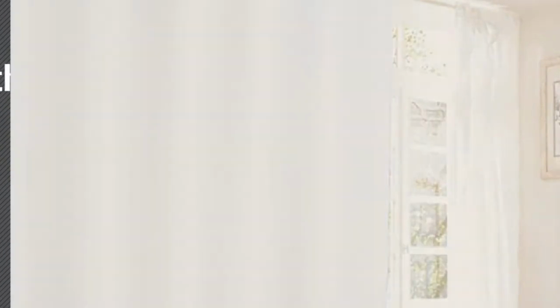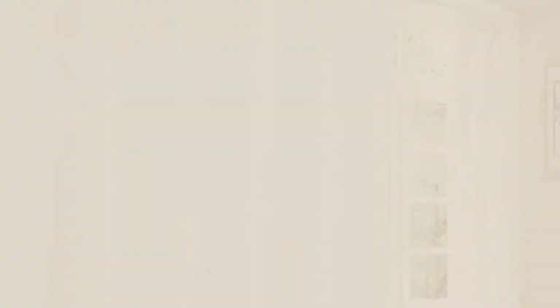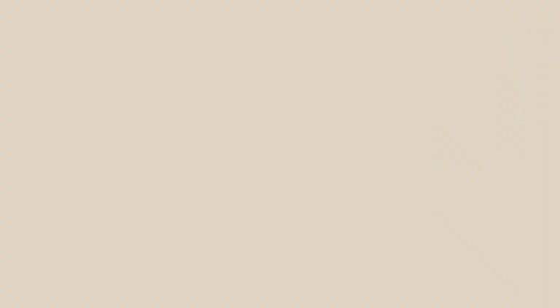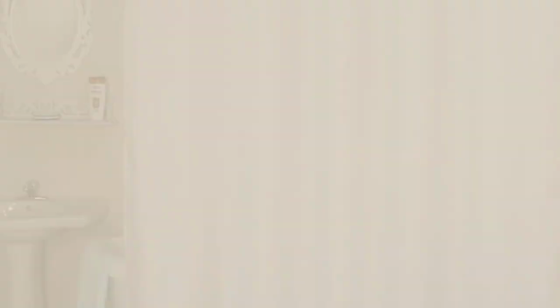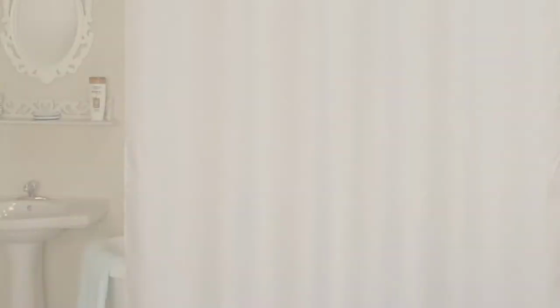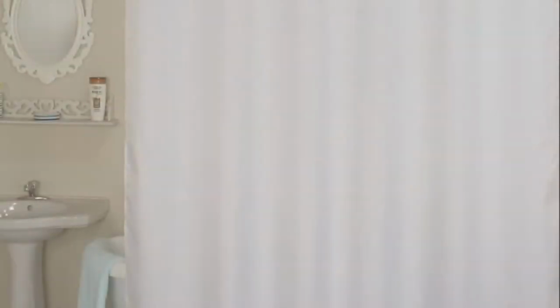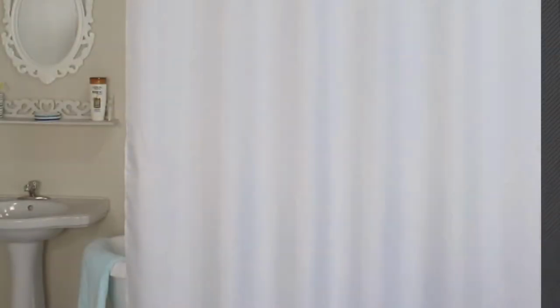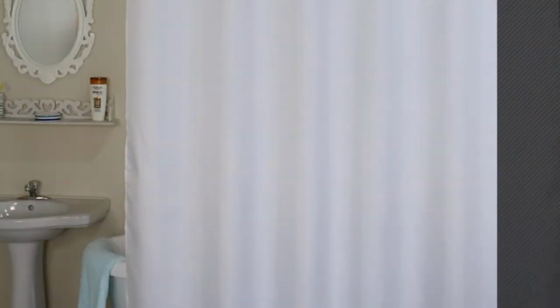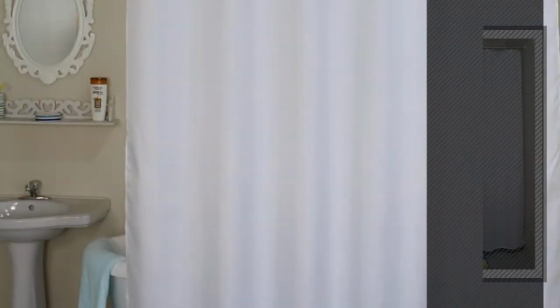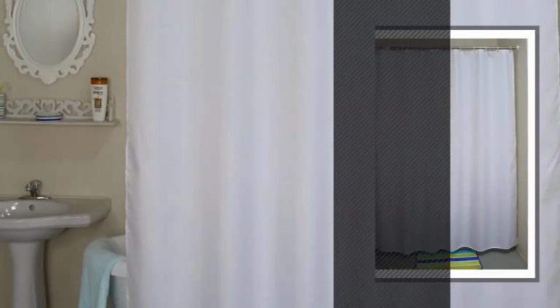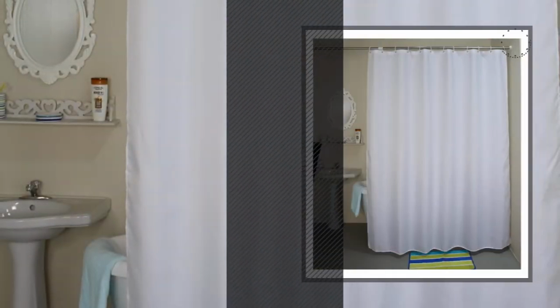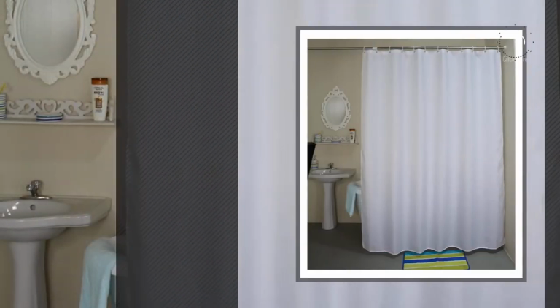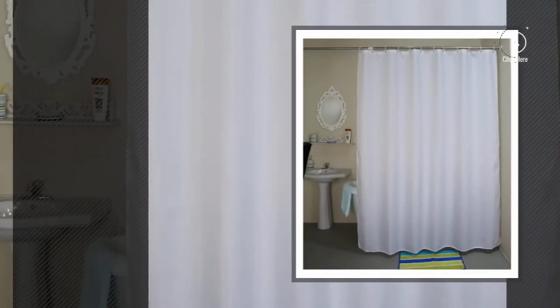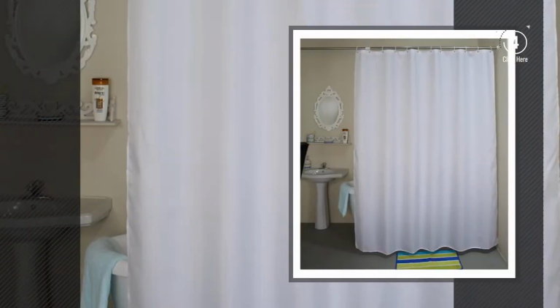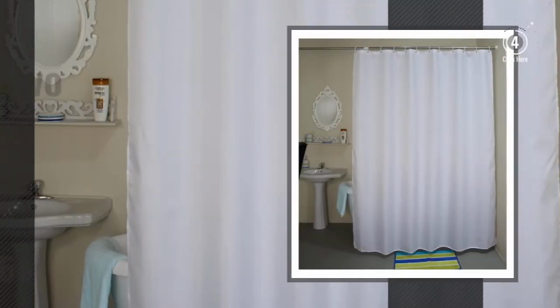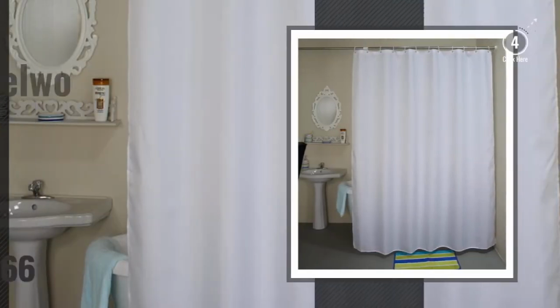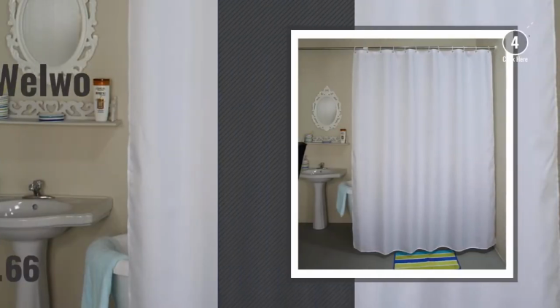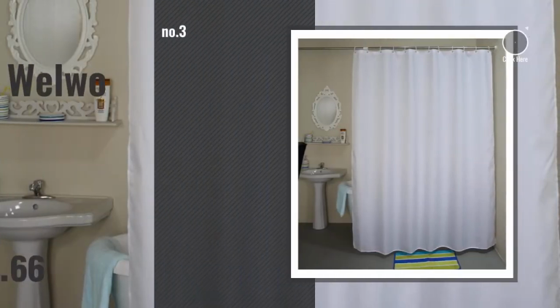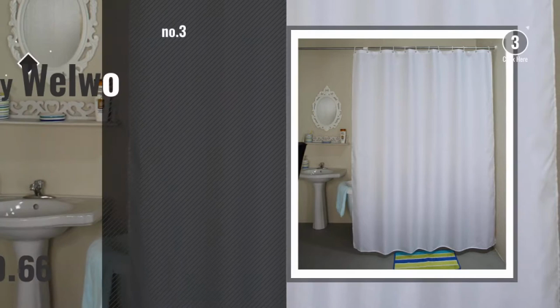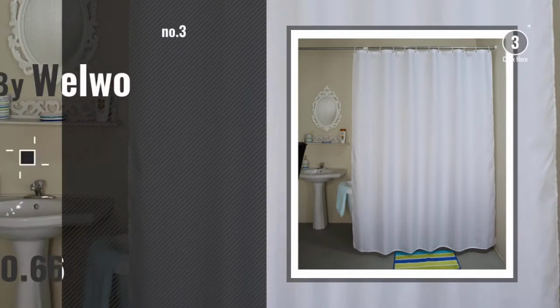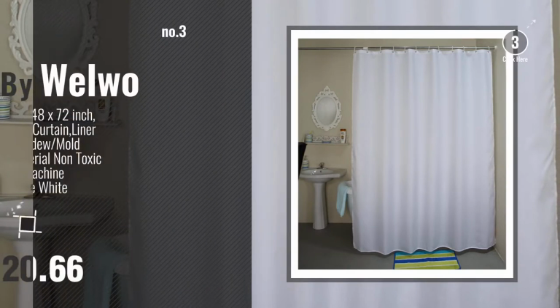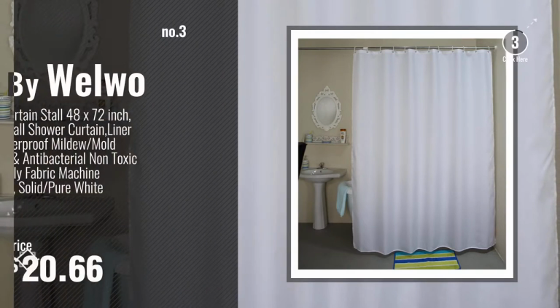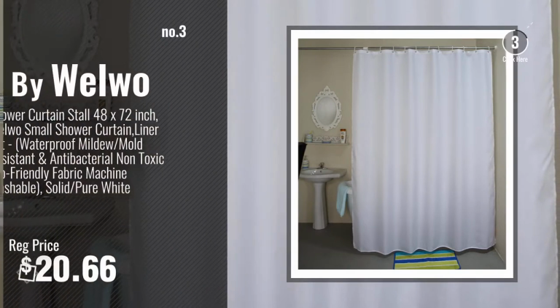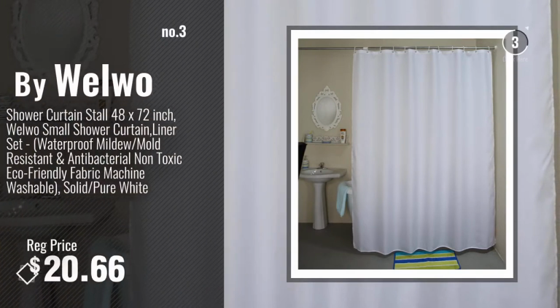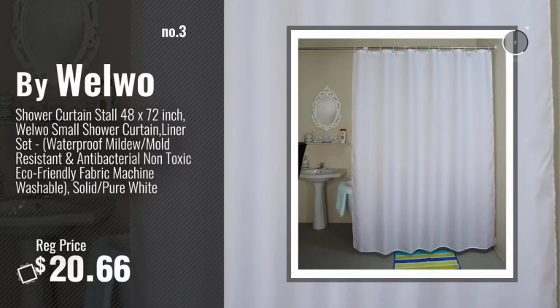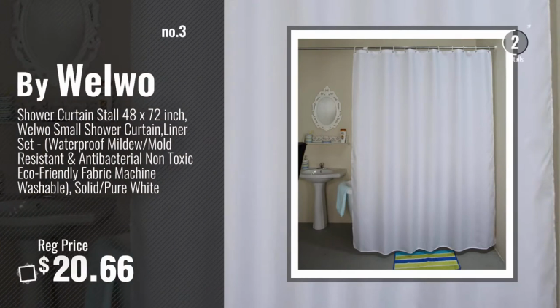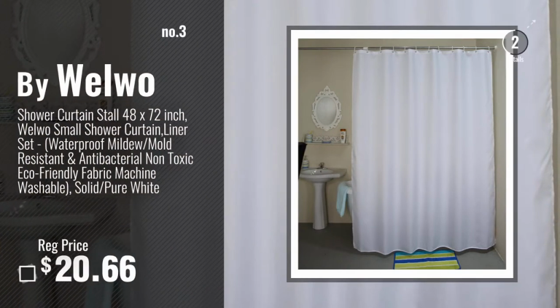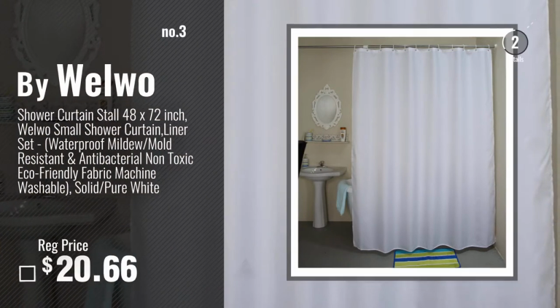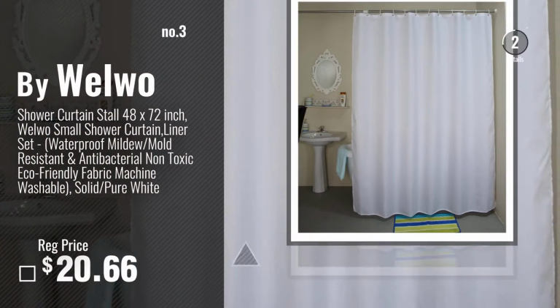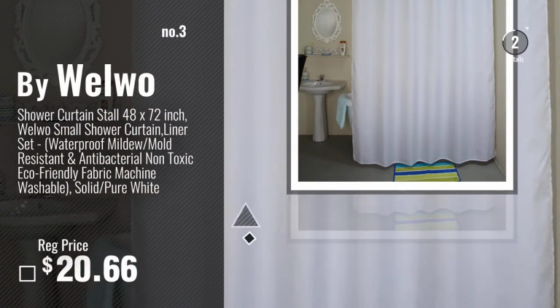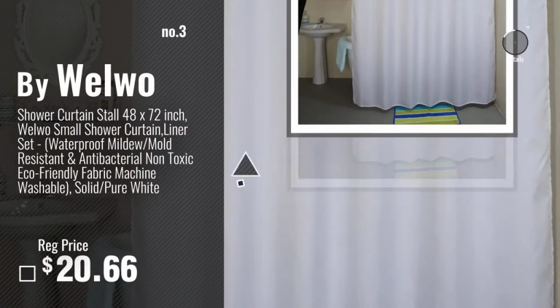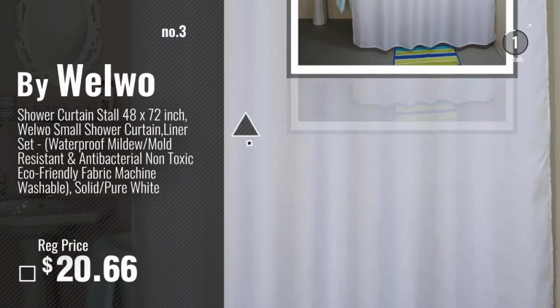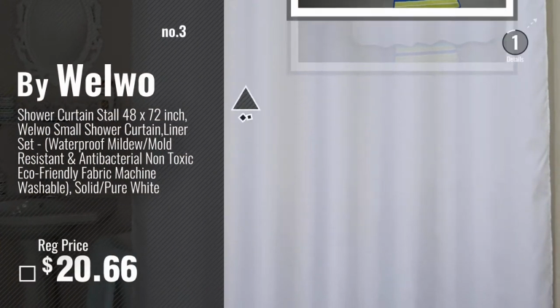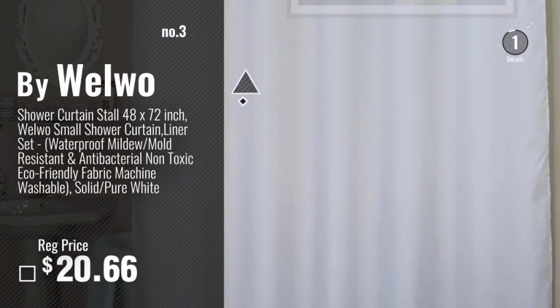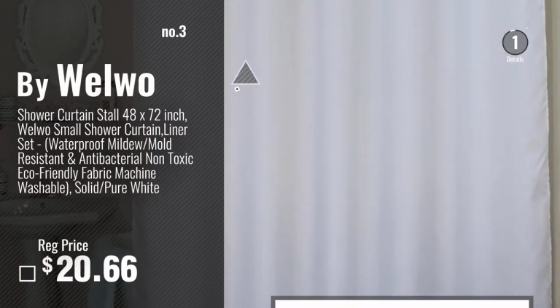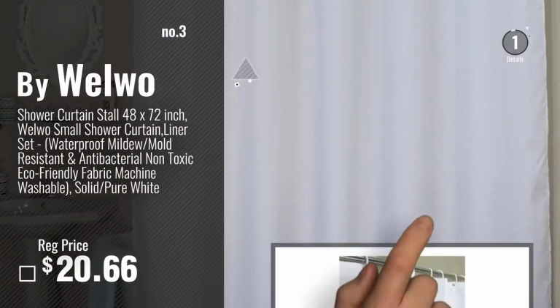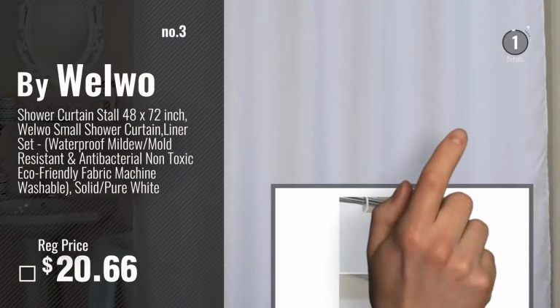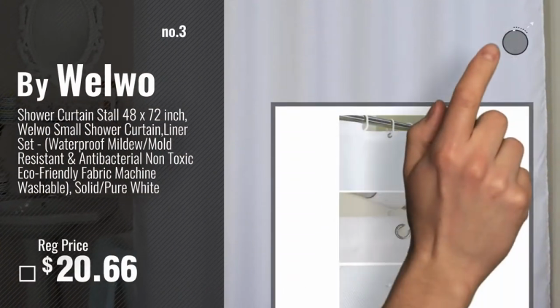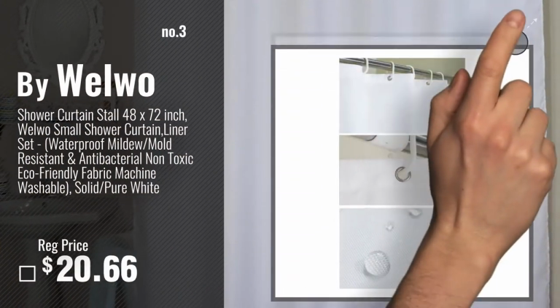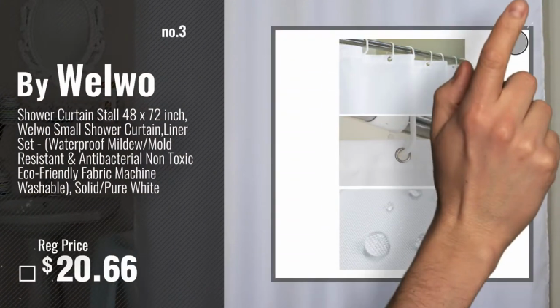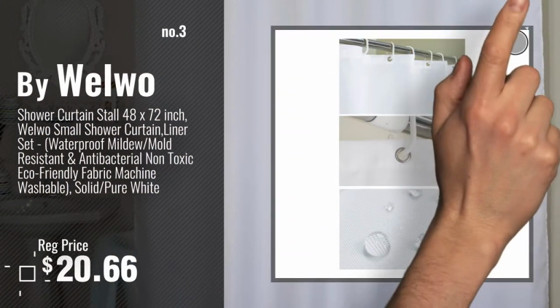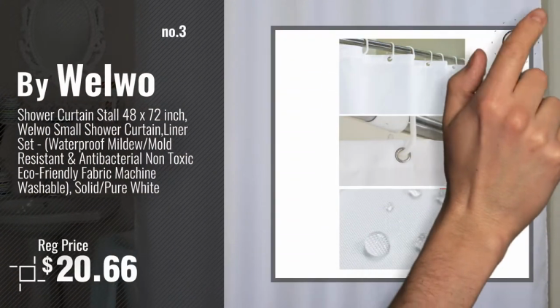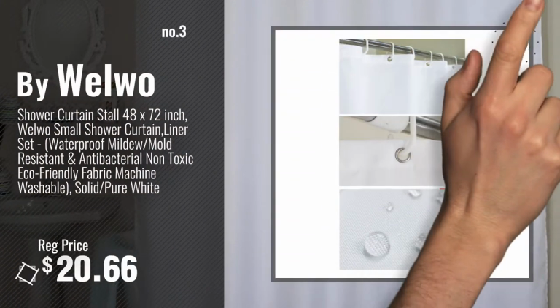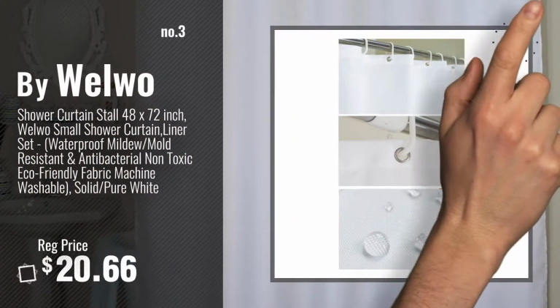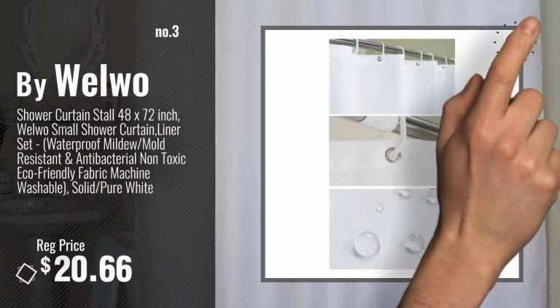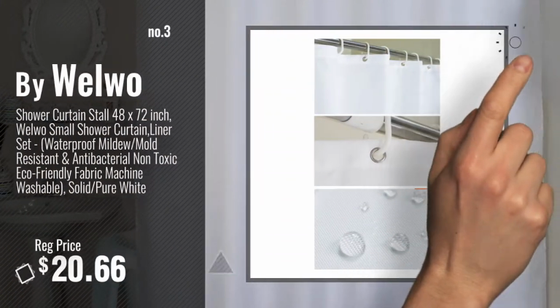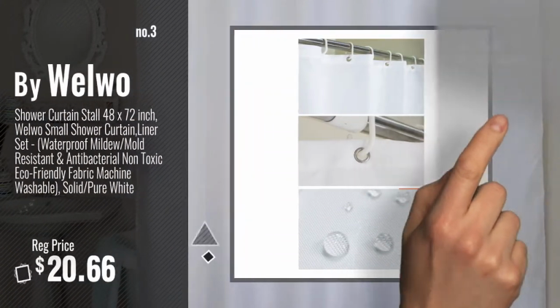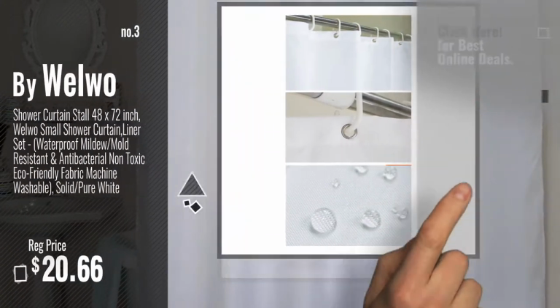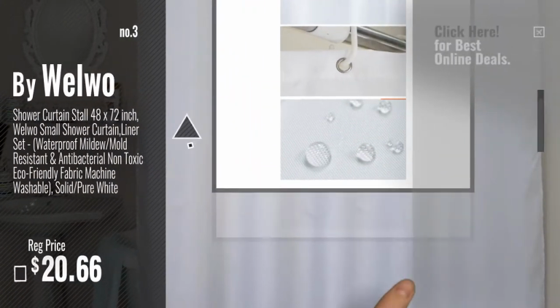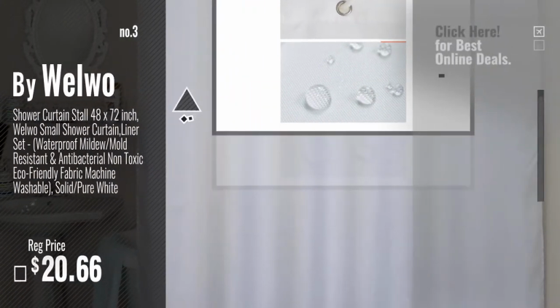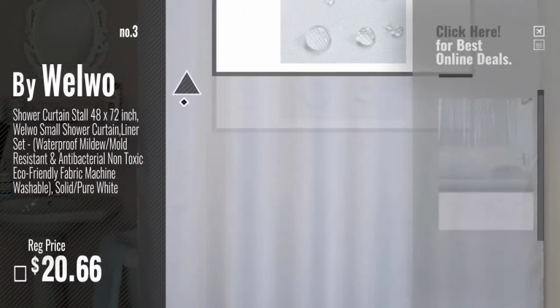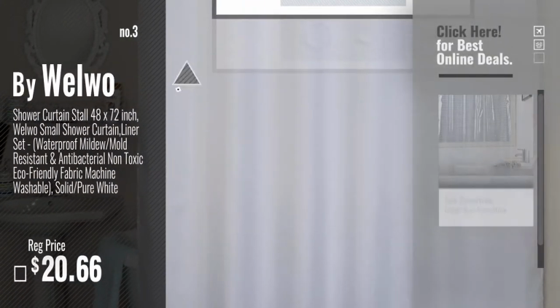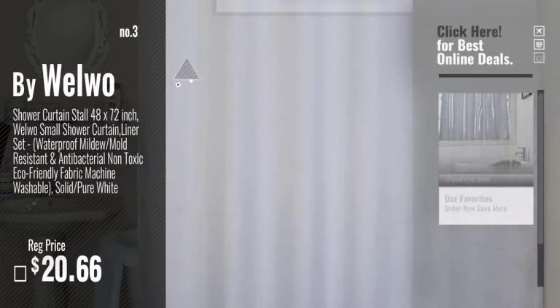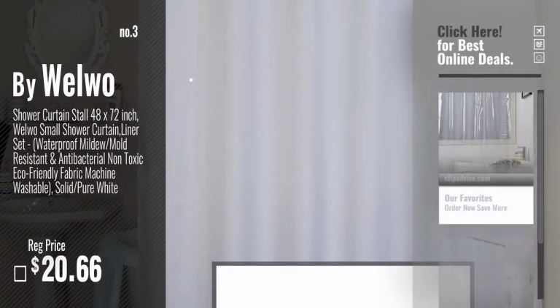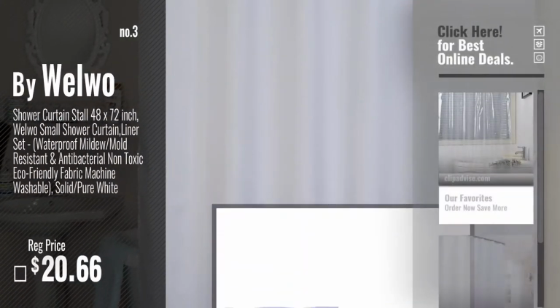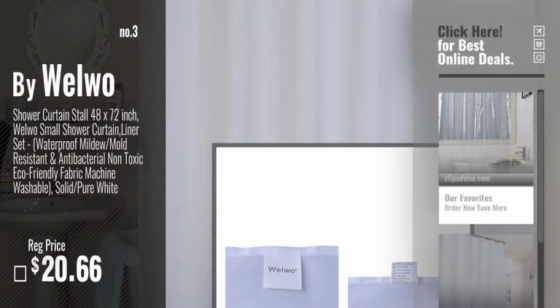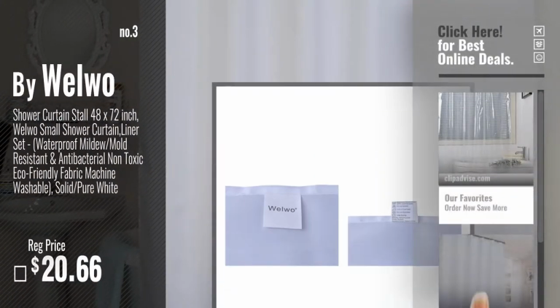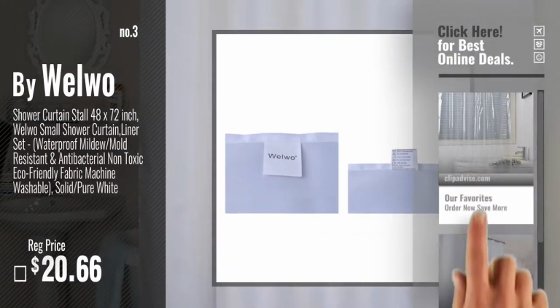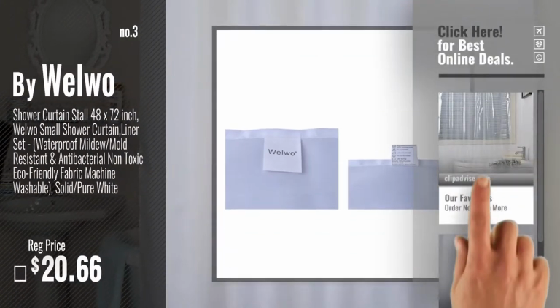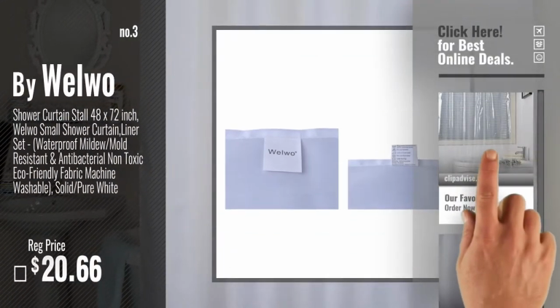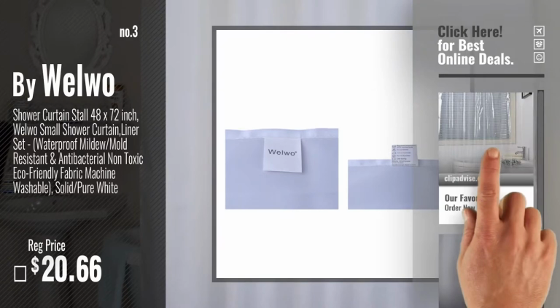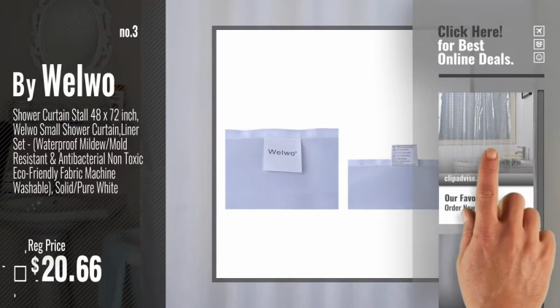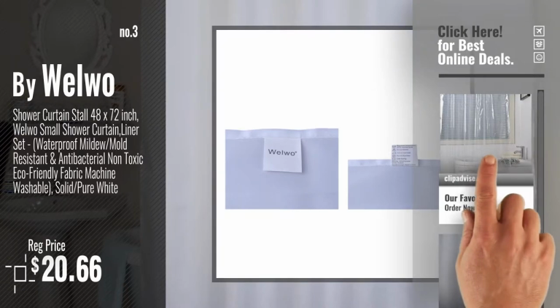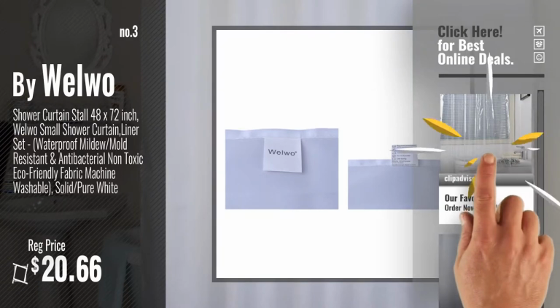Number 3, by Wellworth. Get your favorite shower curtains now. Just click this circle in the corner.